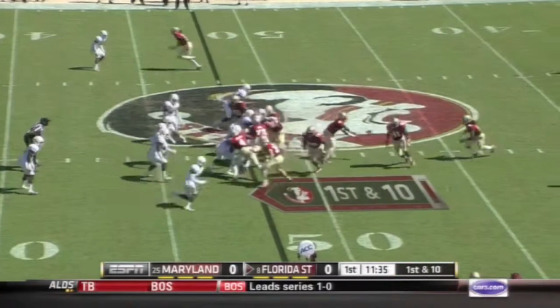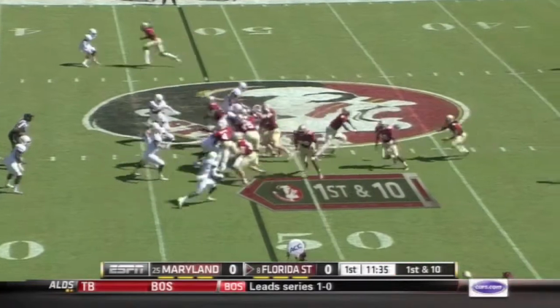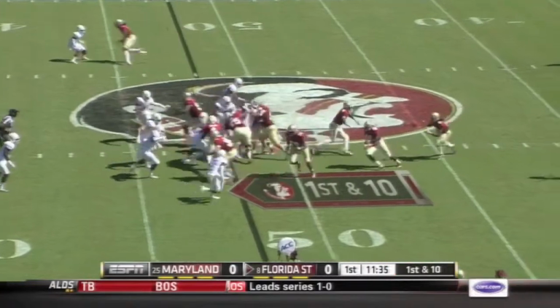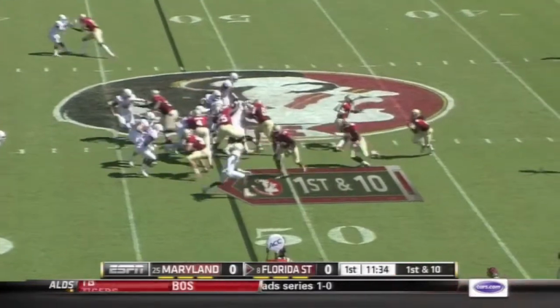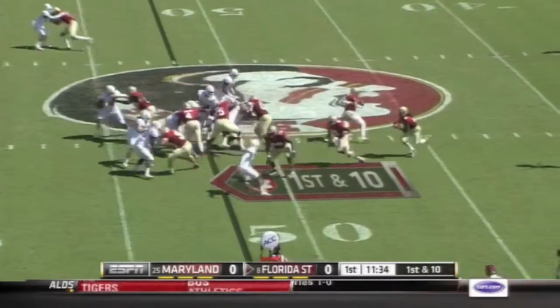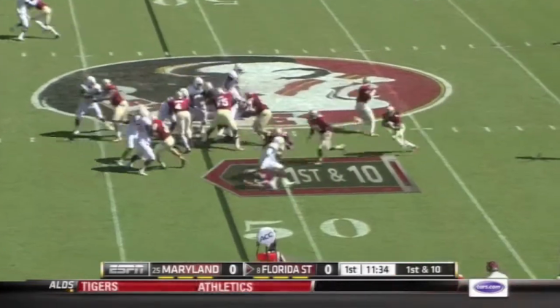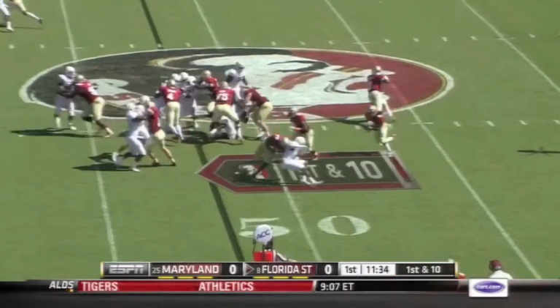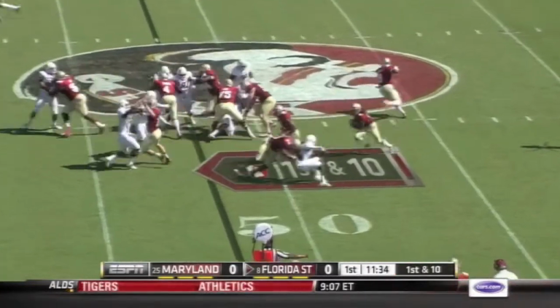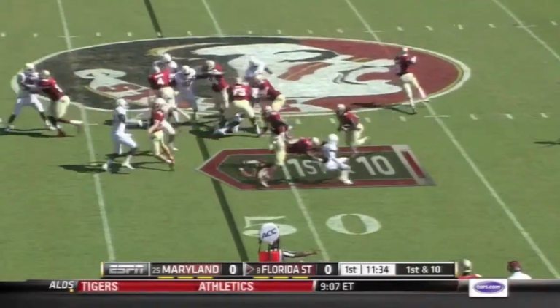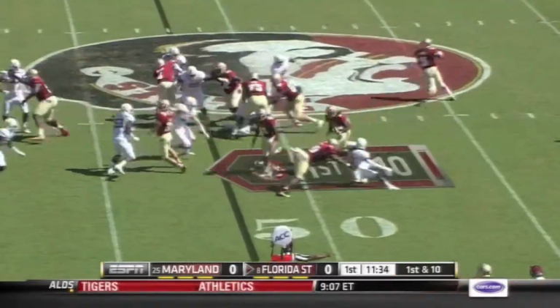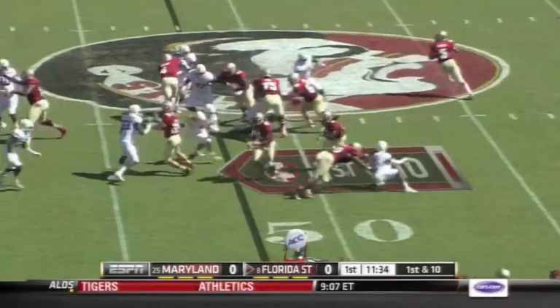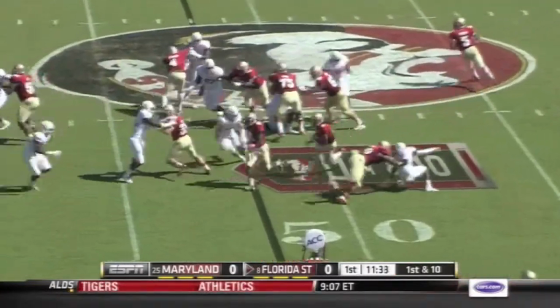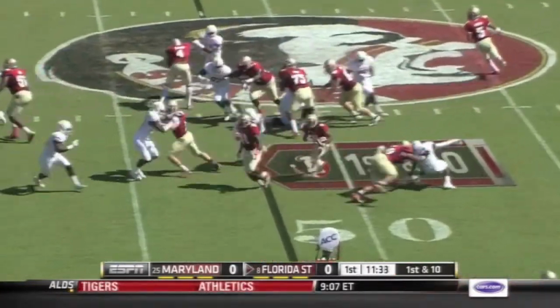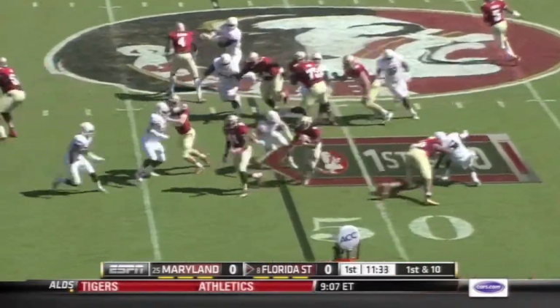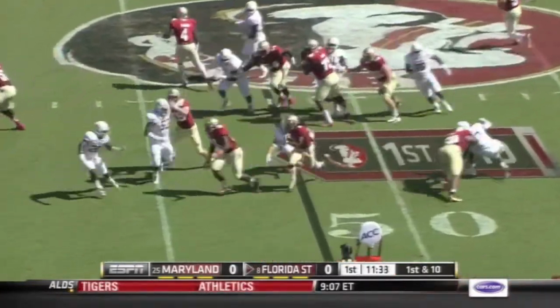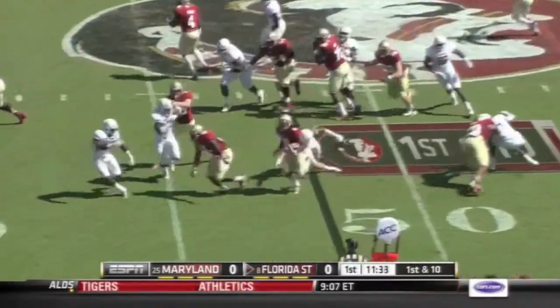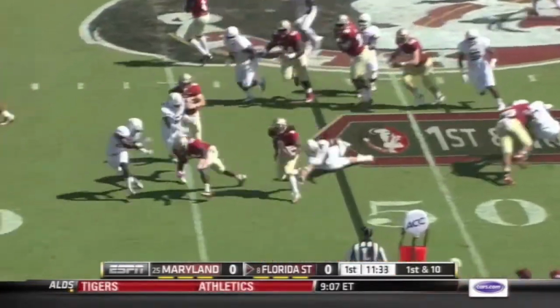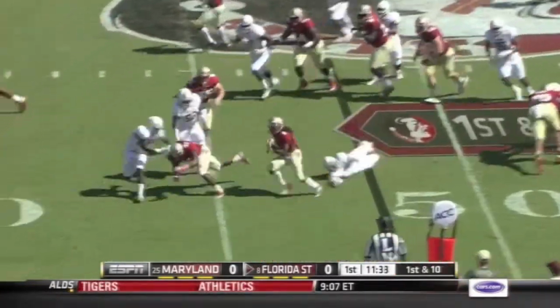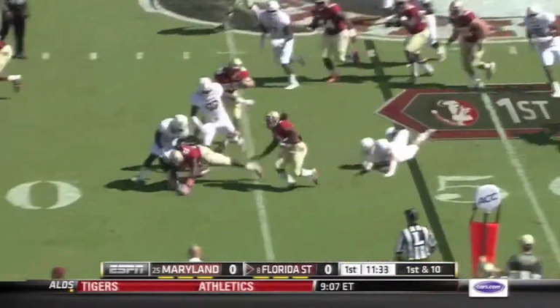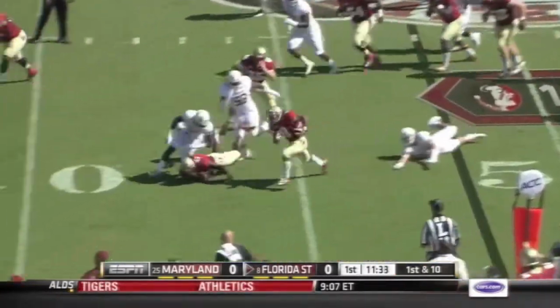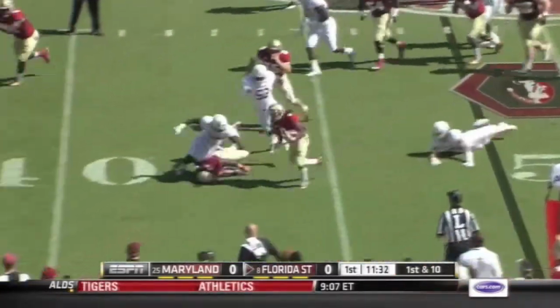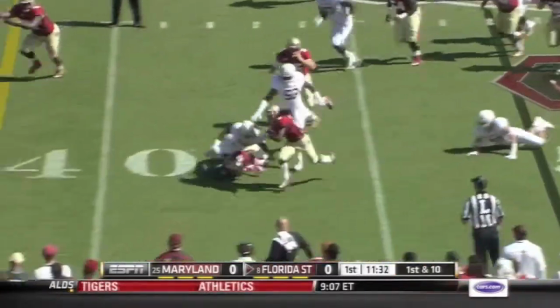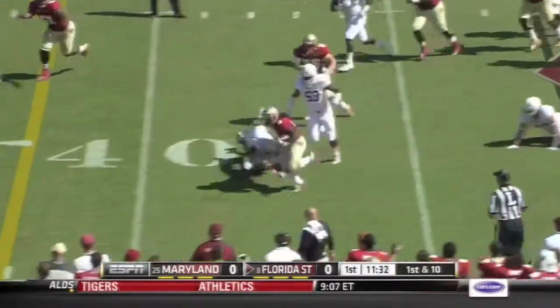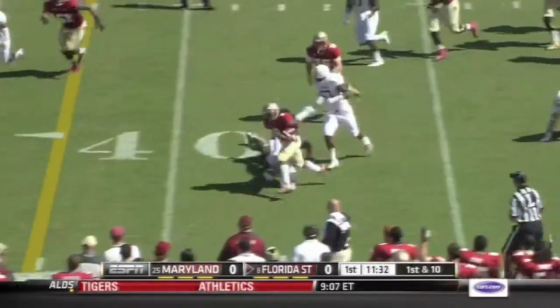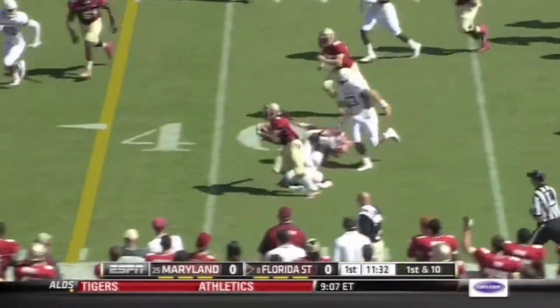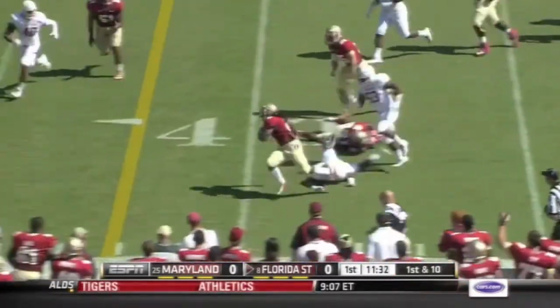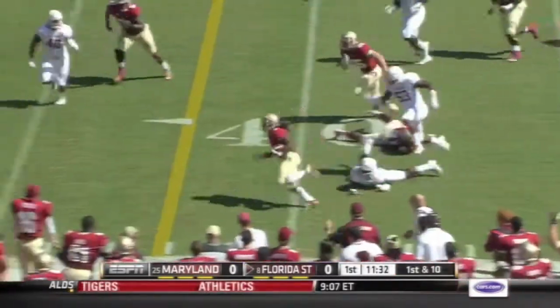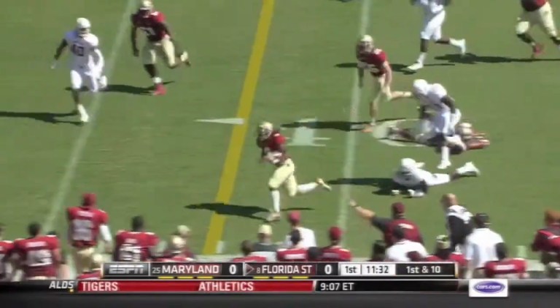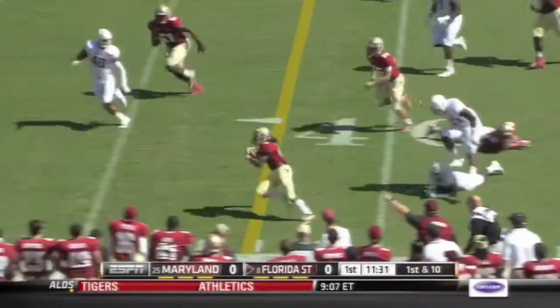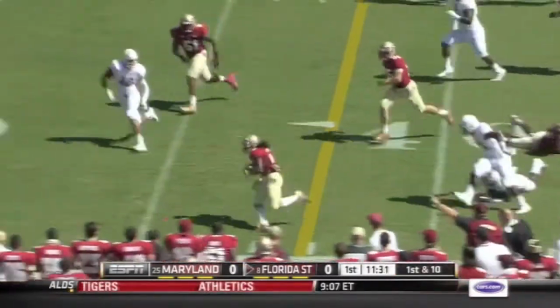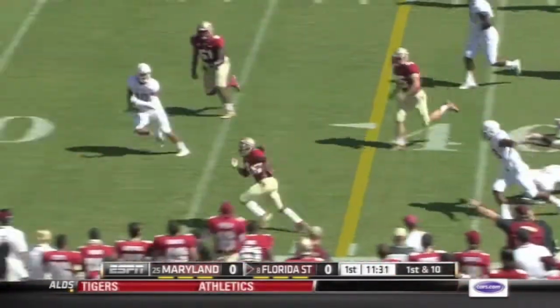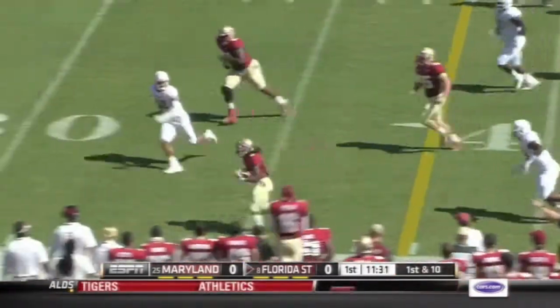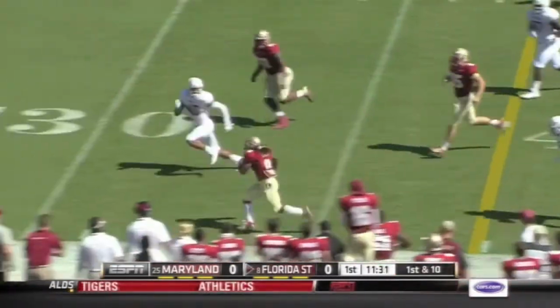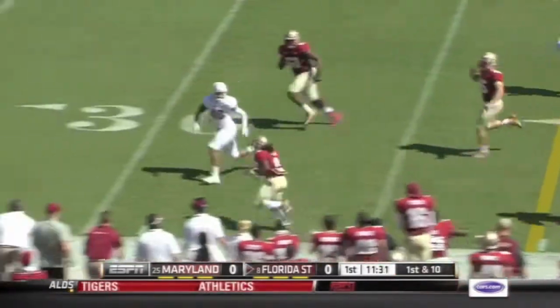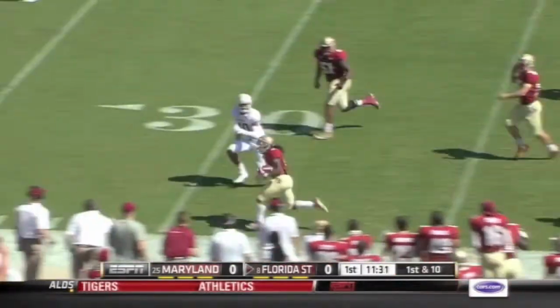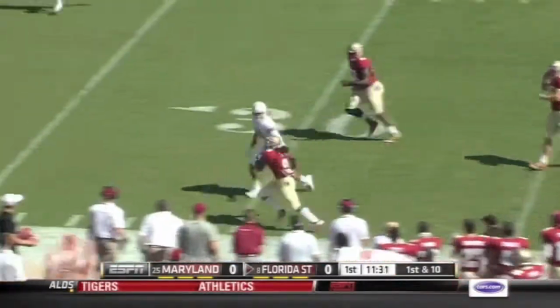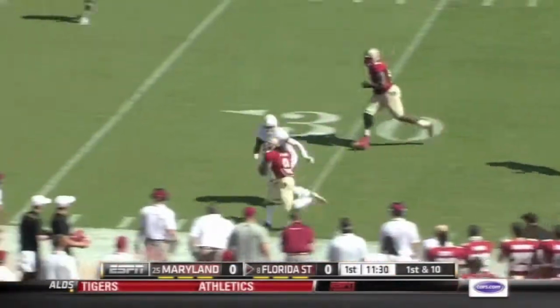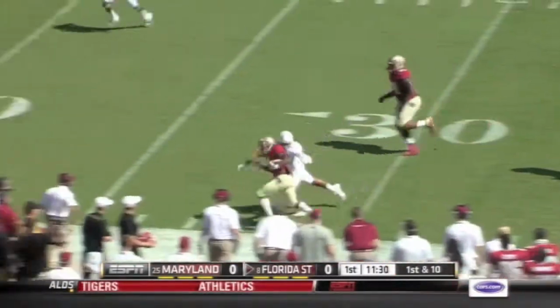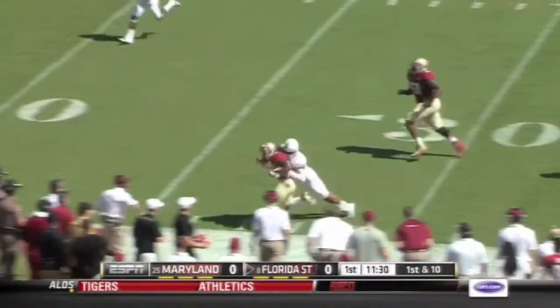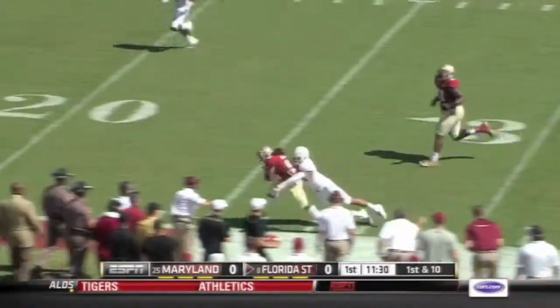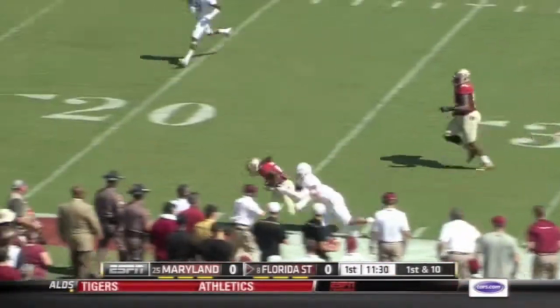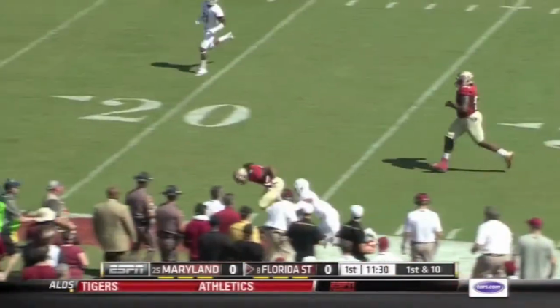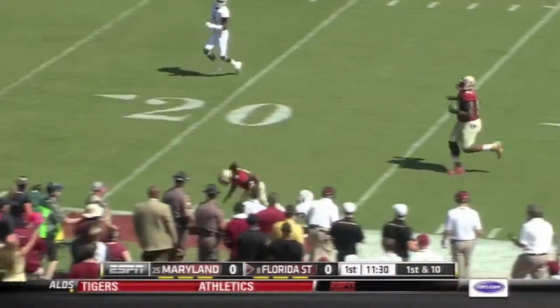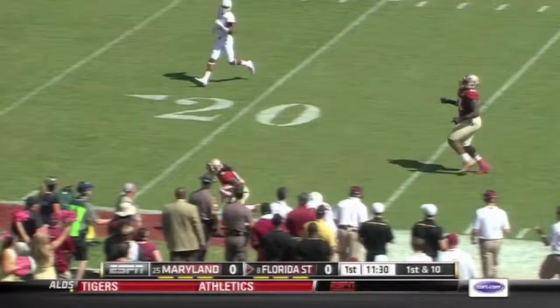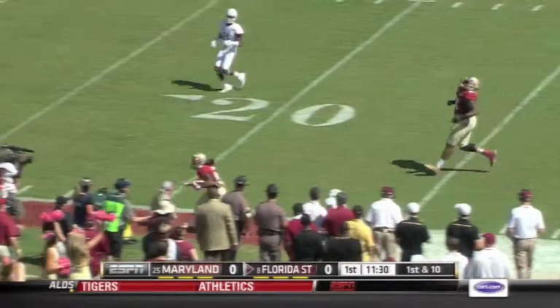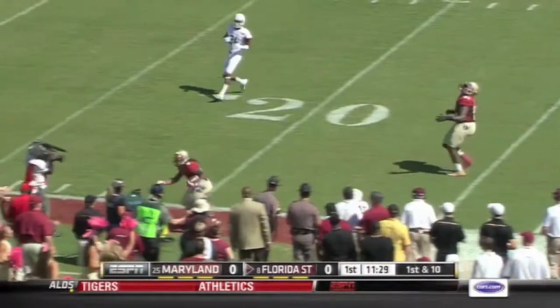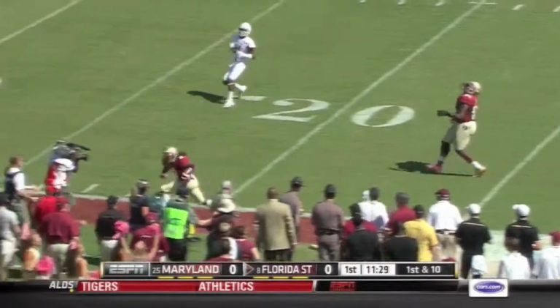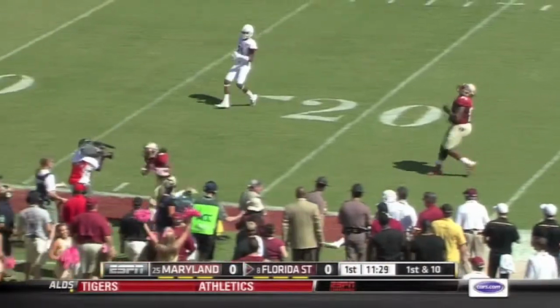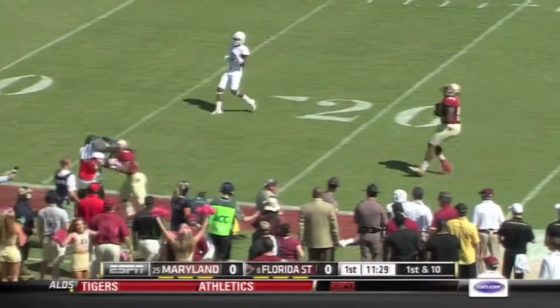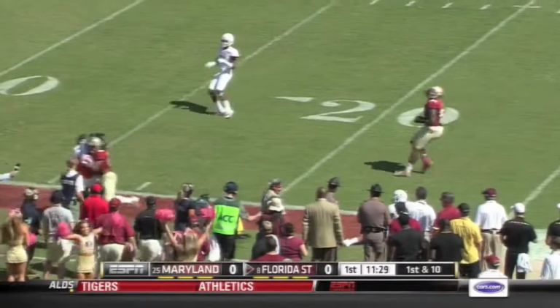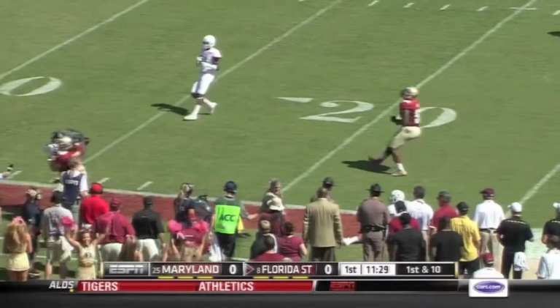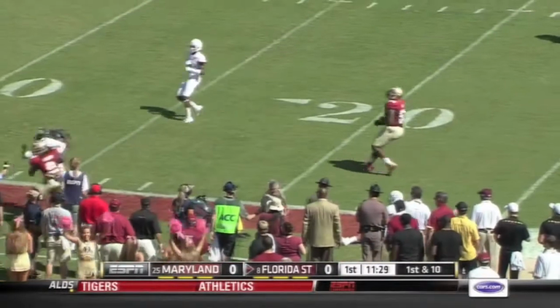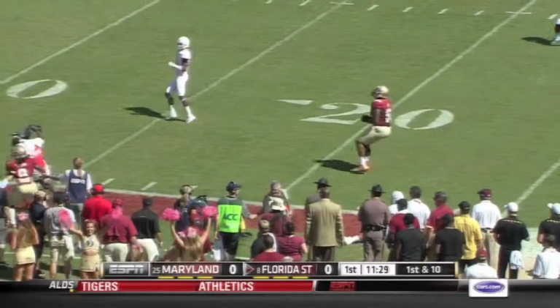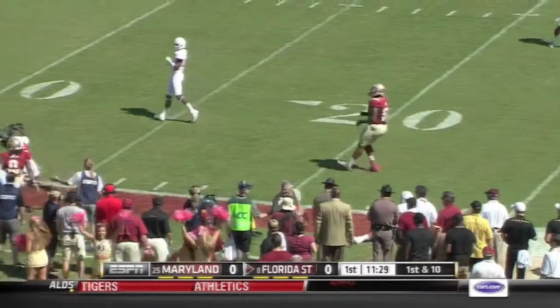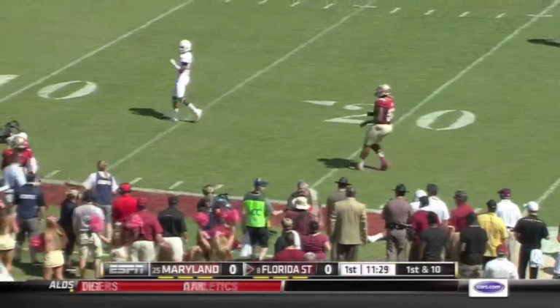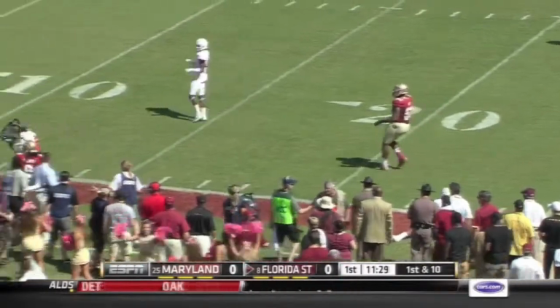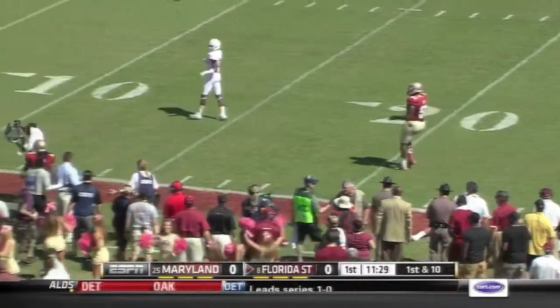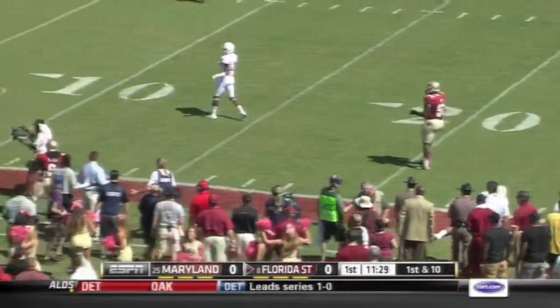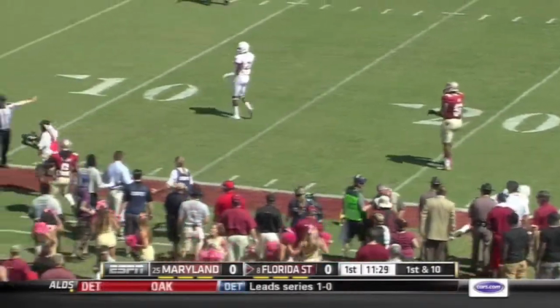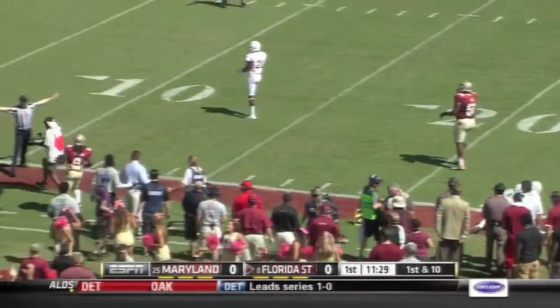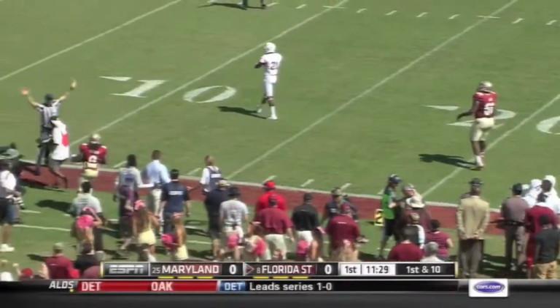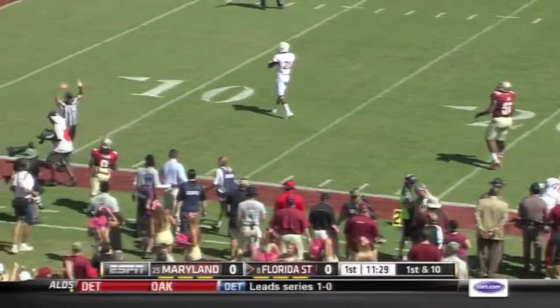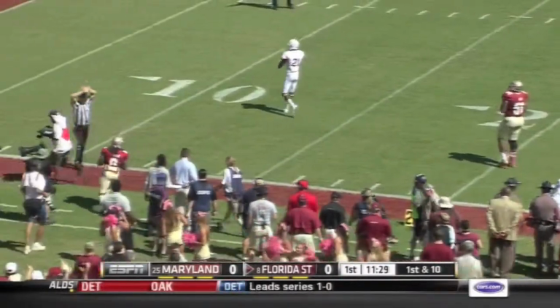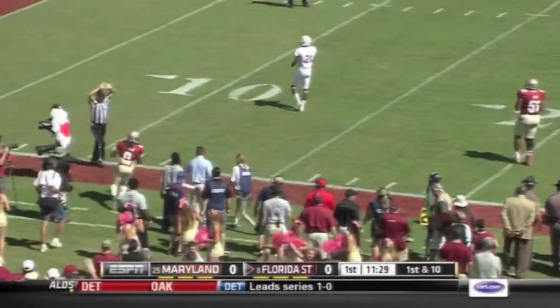And the first run play — Devontae Freeman. Big hole on the outside. Freeman is loose and they finally knock him out of bounds.